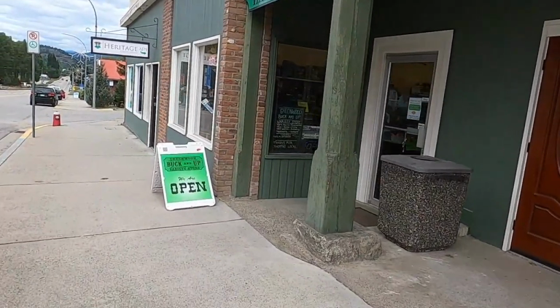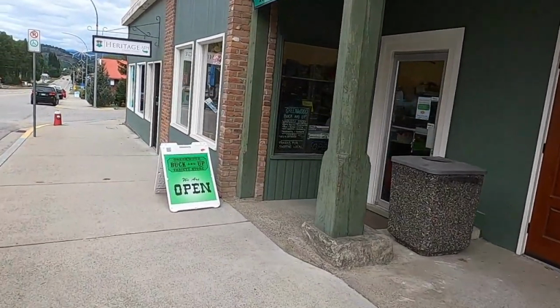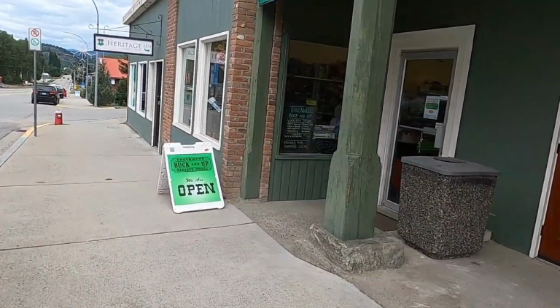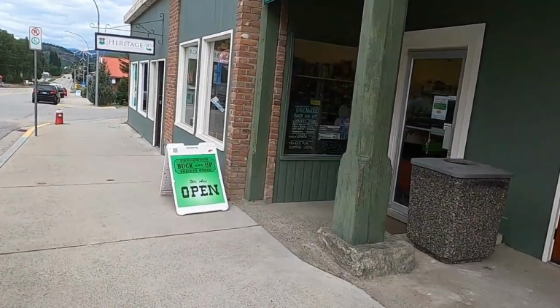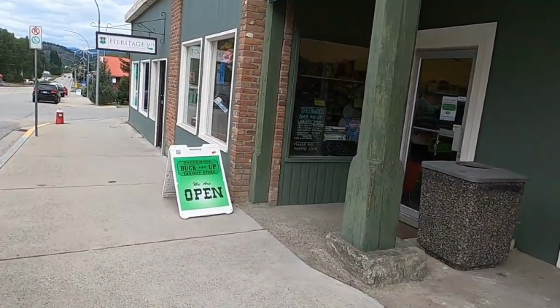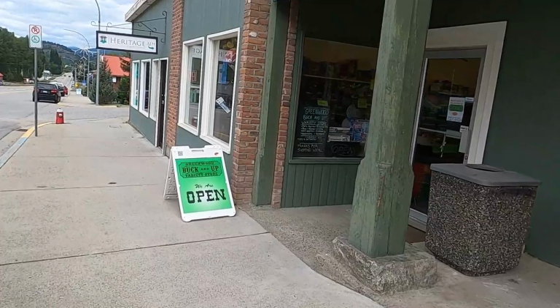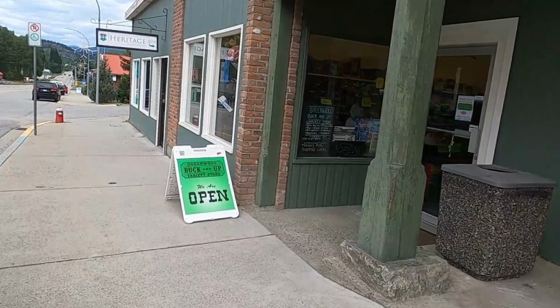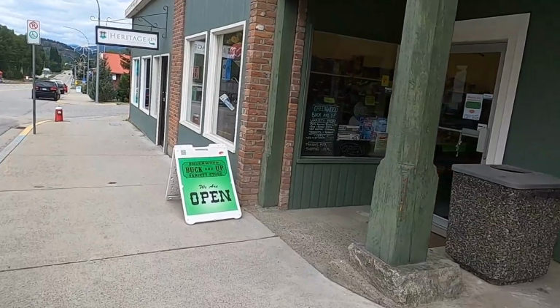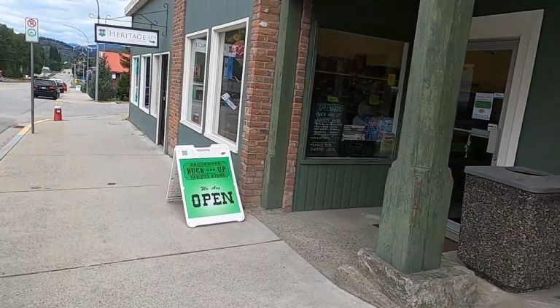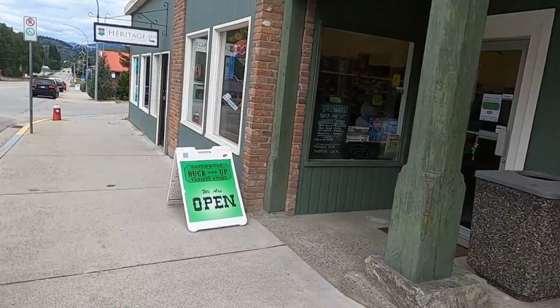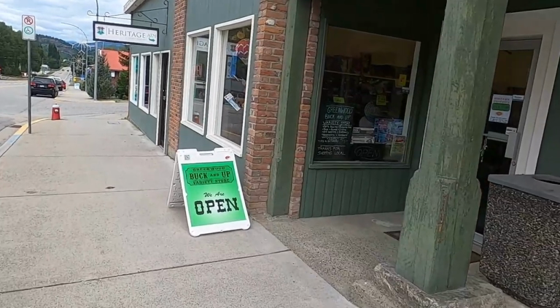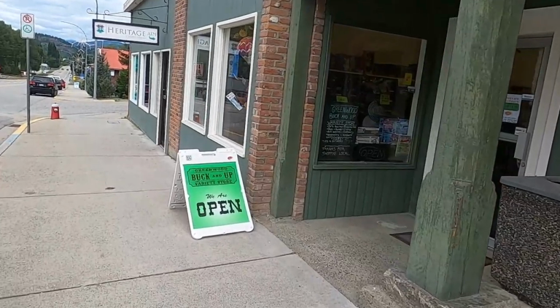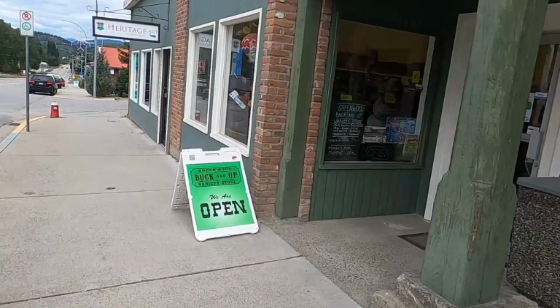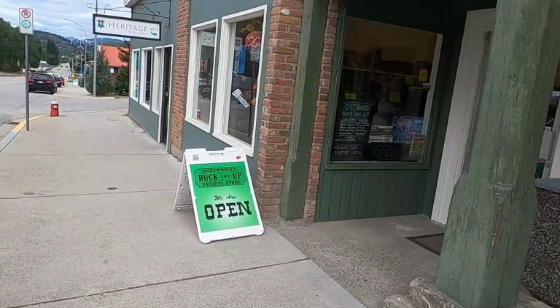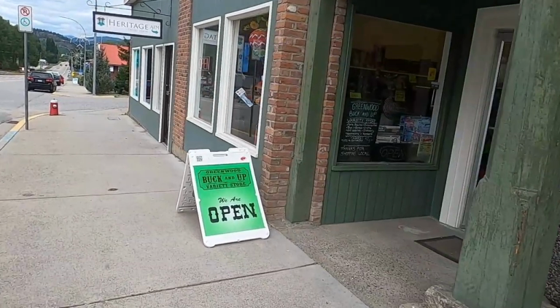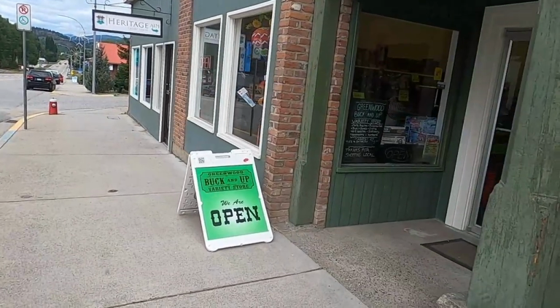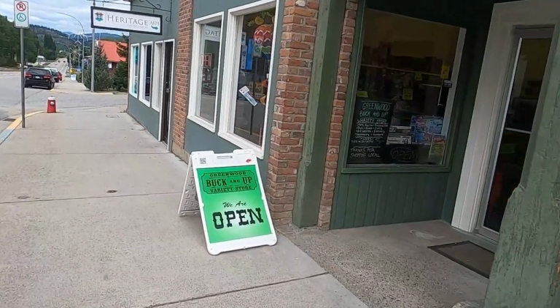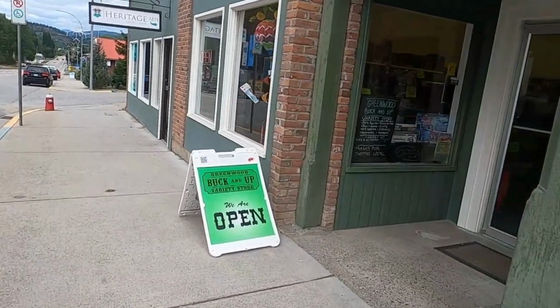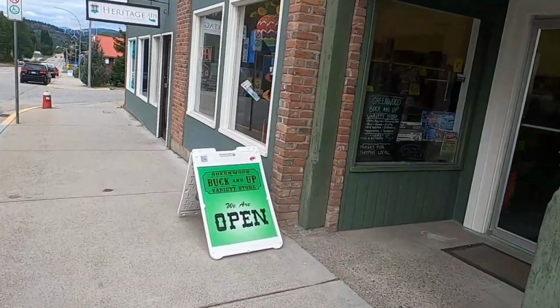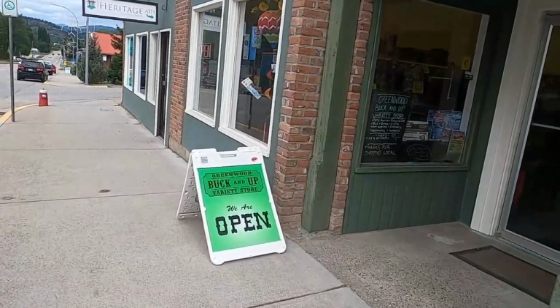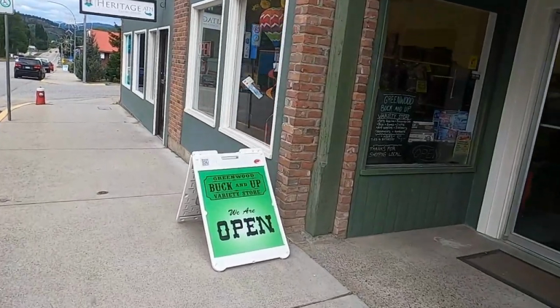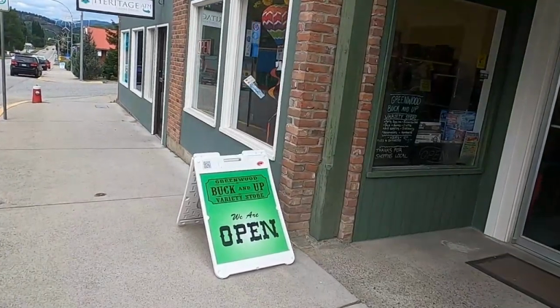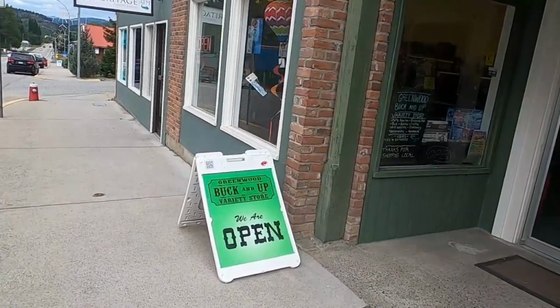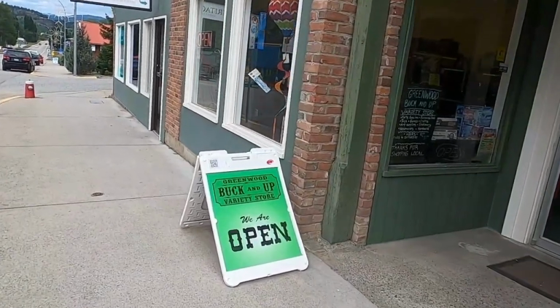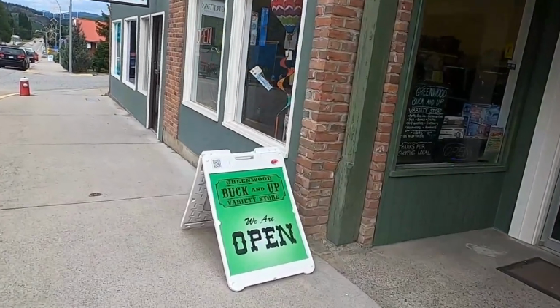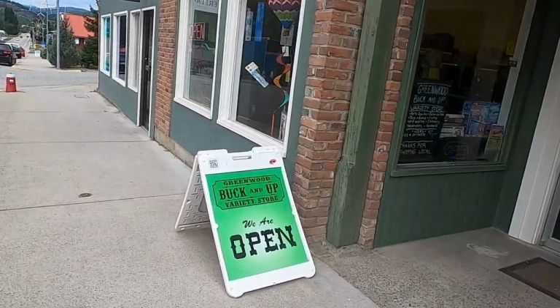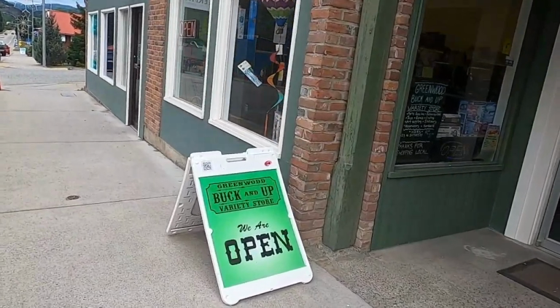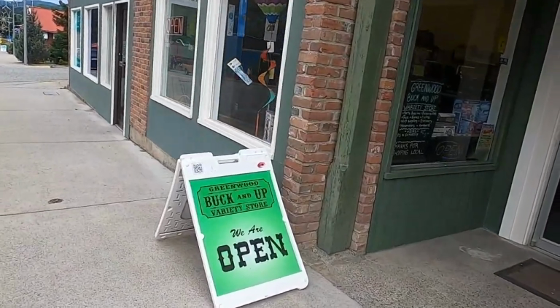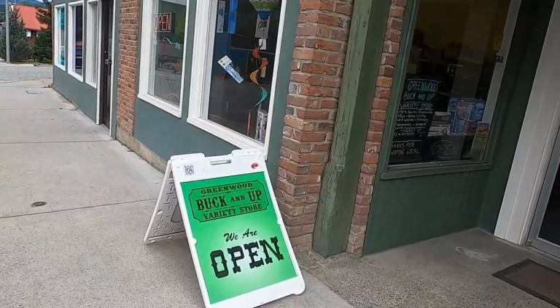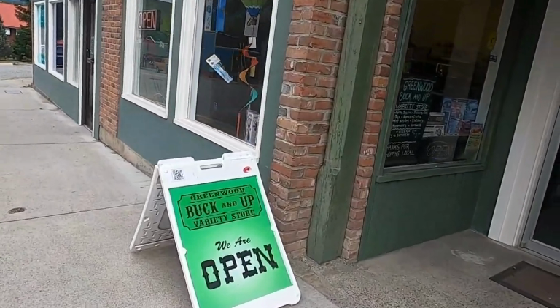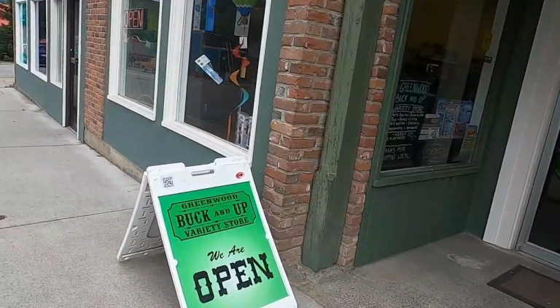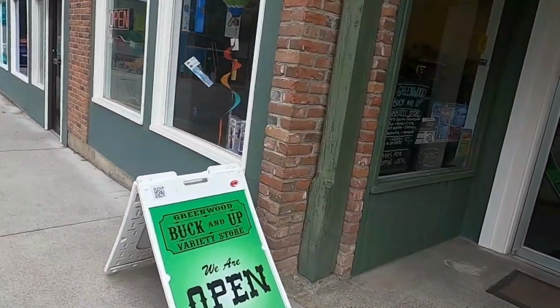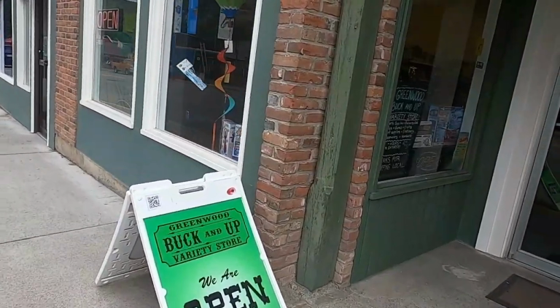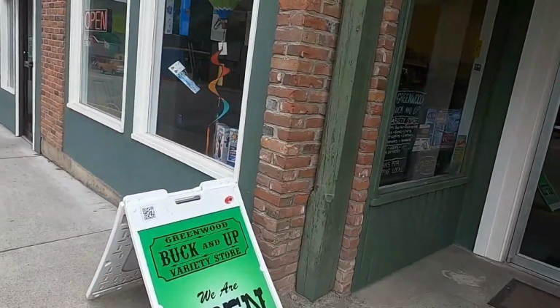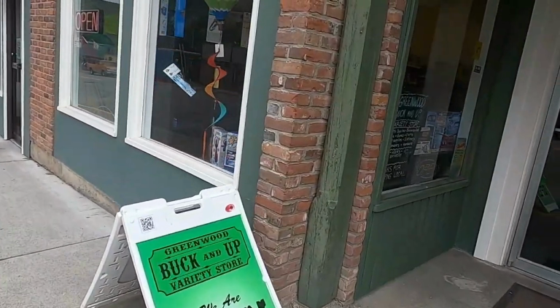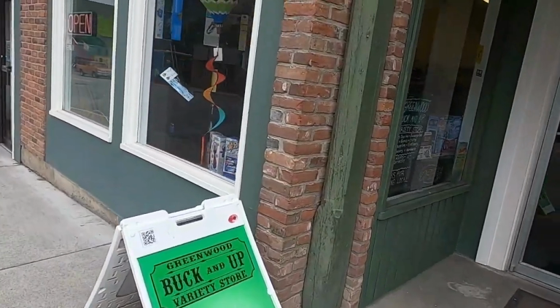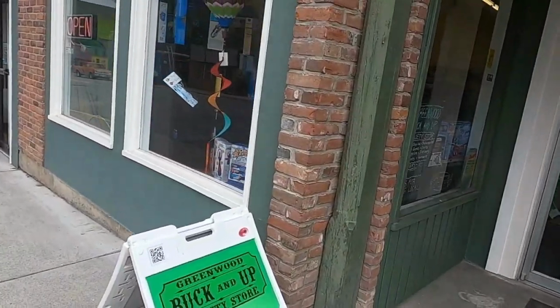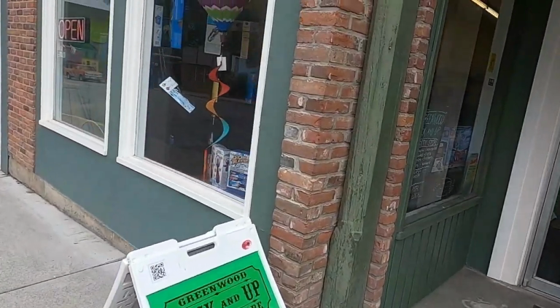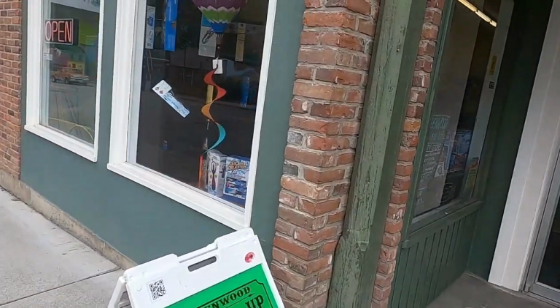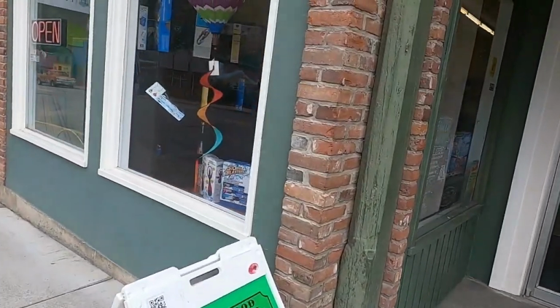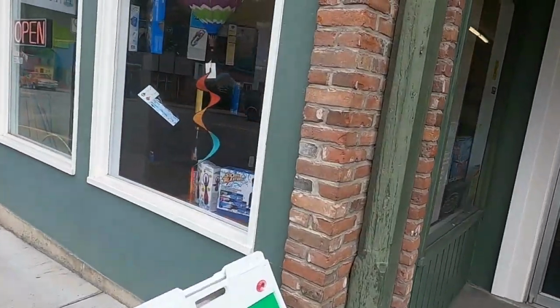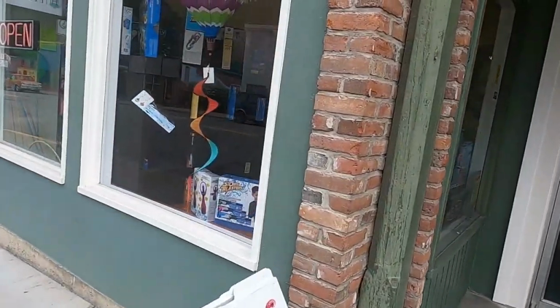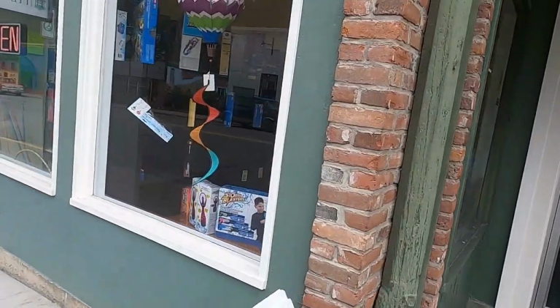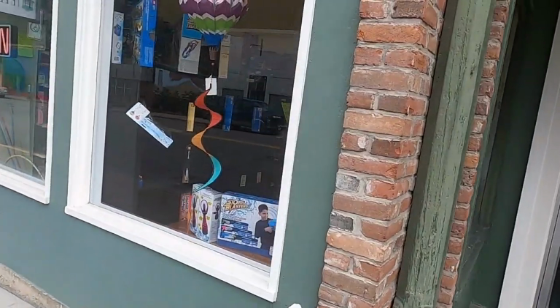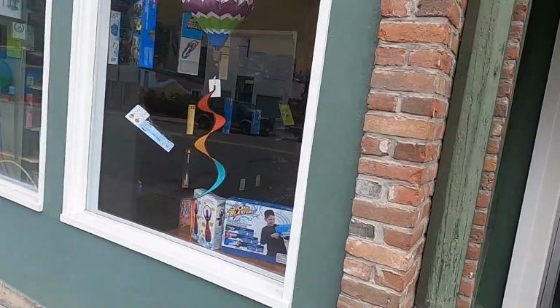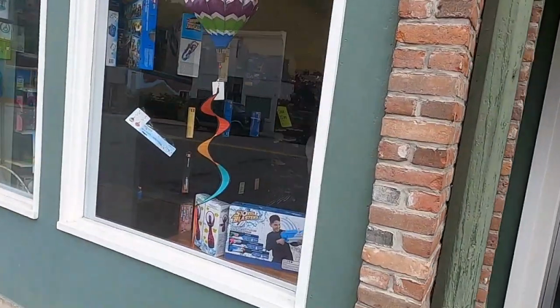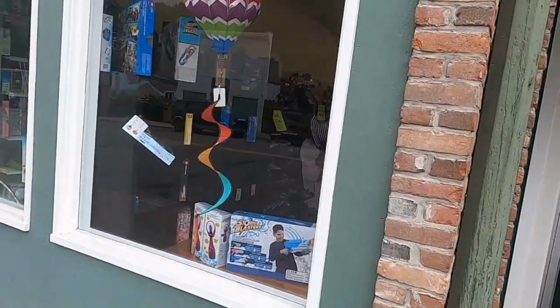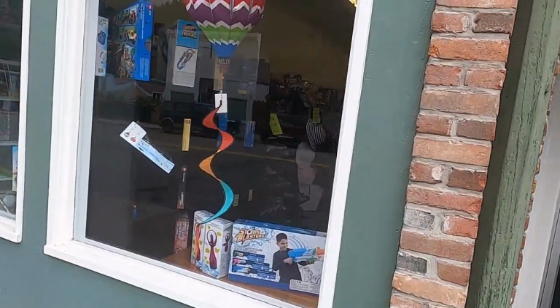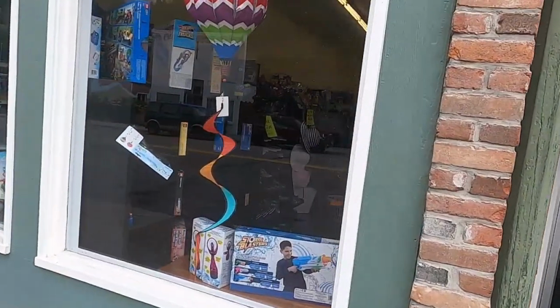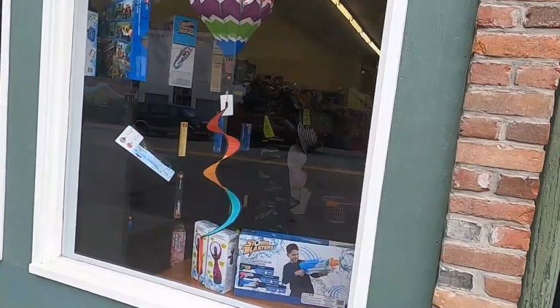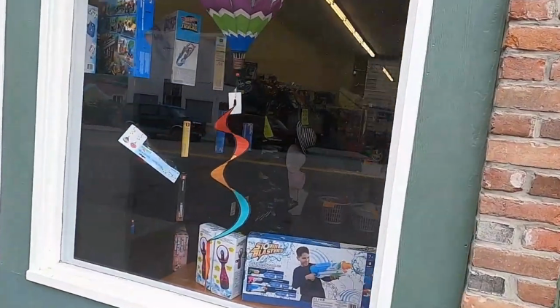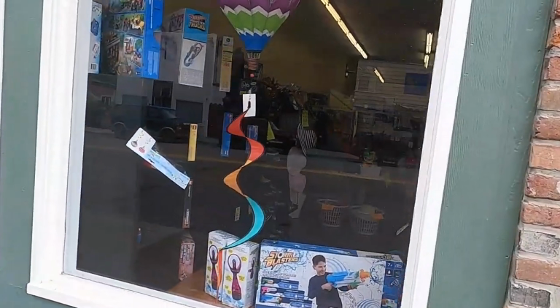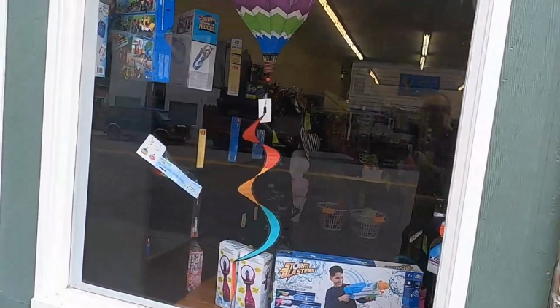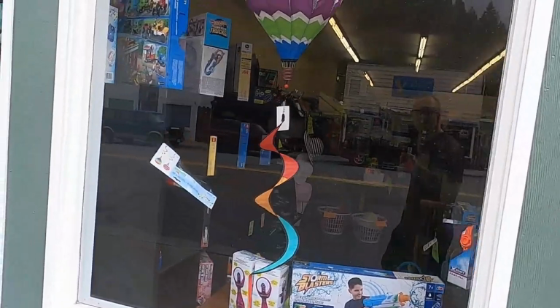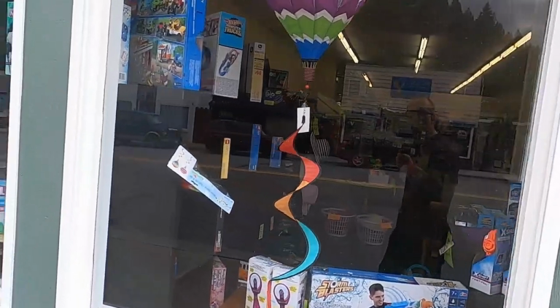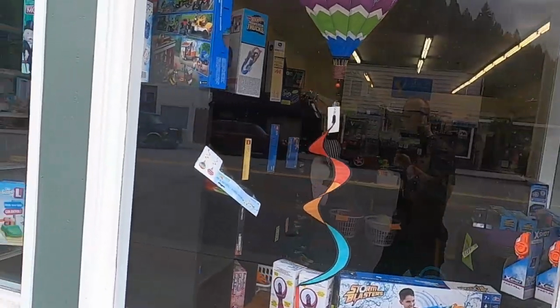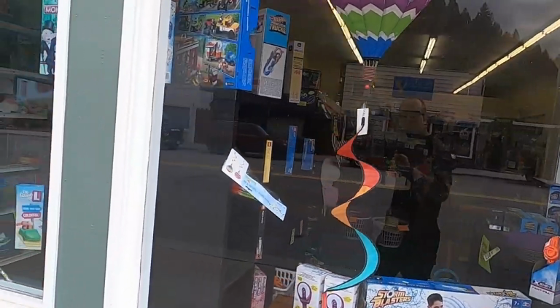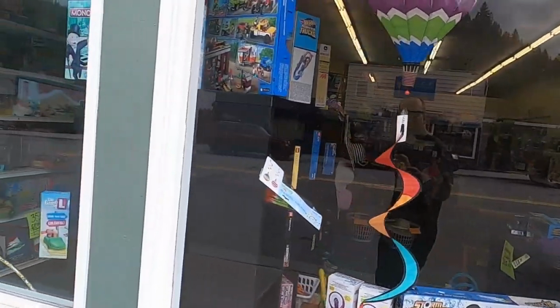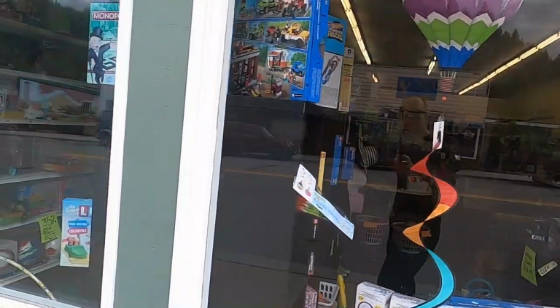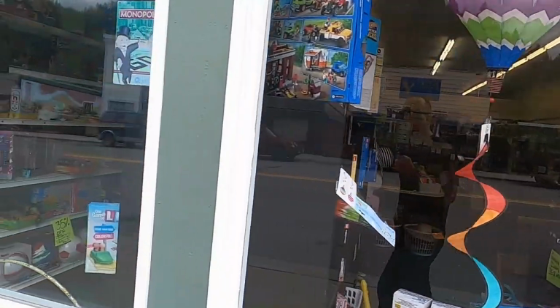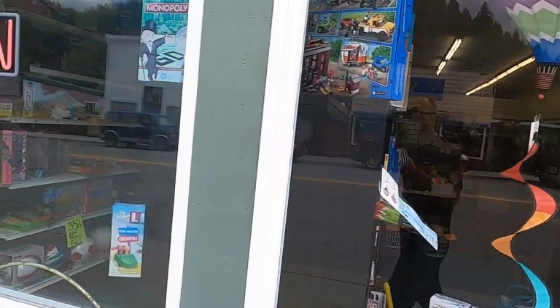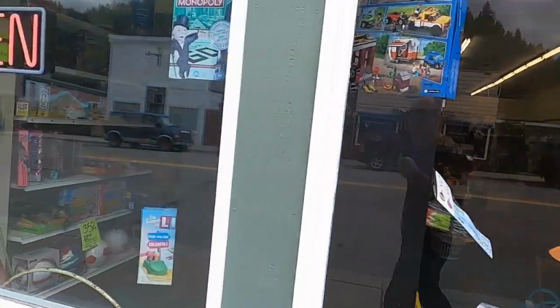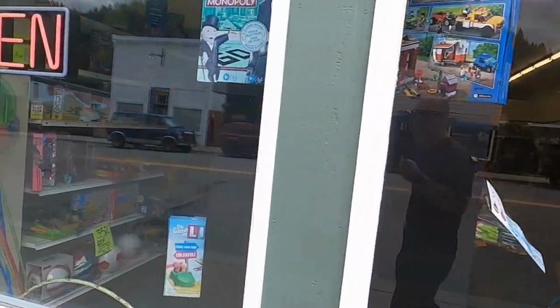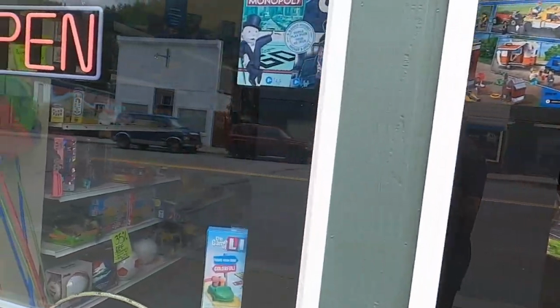Greenwood Buck and Up Variety Store — open. Oh, it's like a dollar store, 'bucking up' — gotcha.